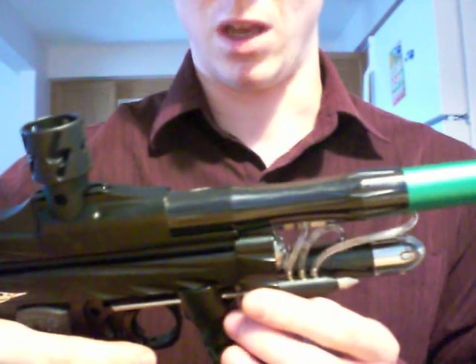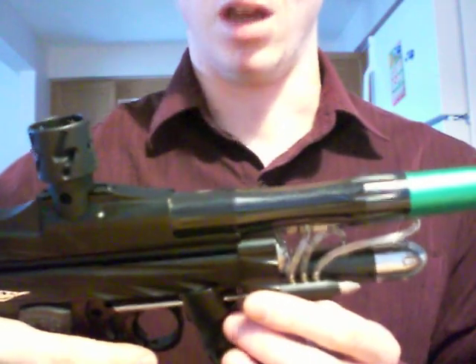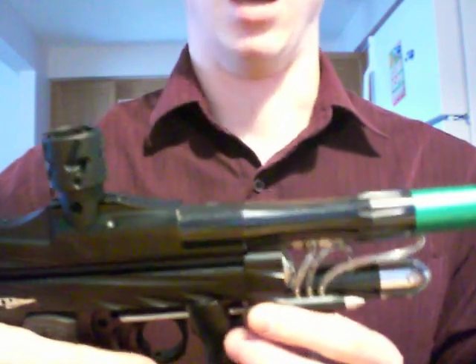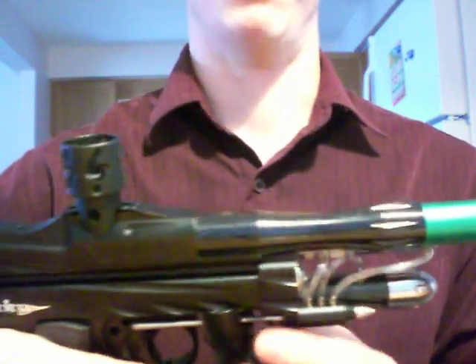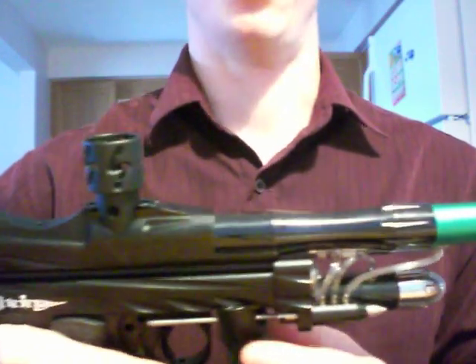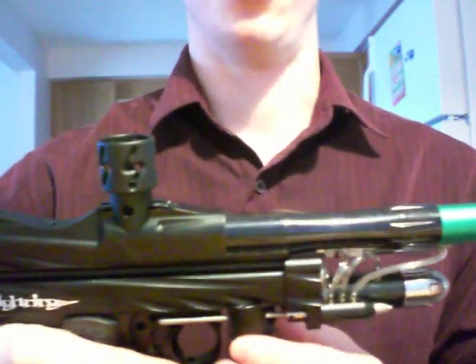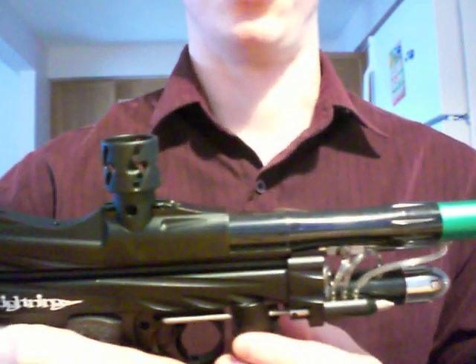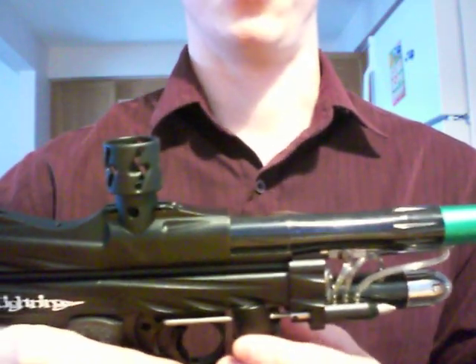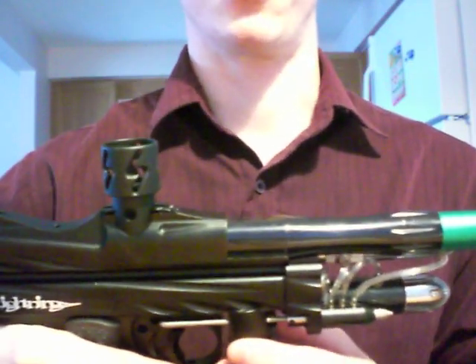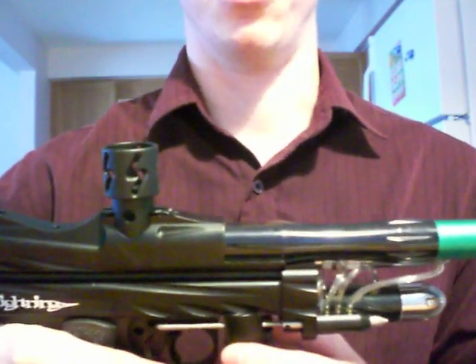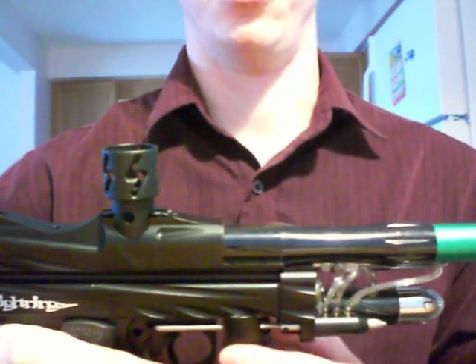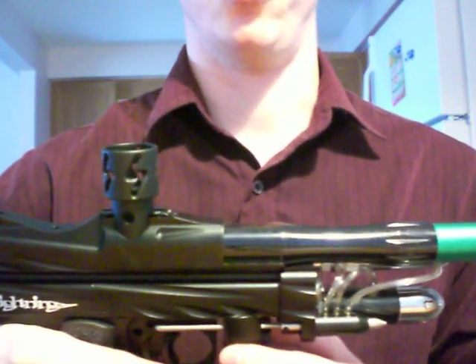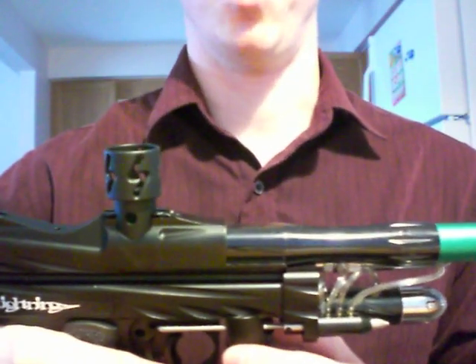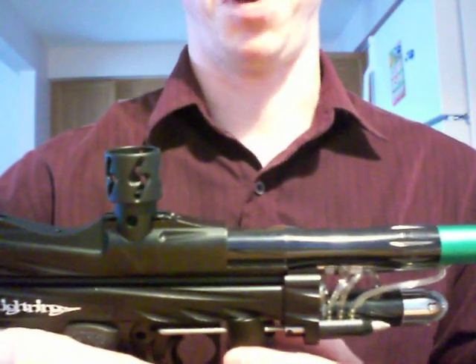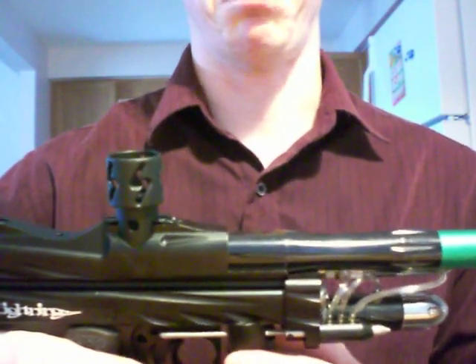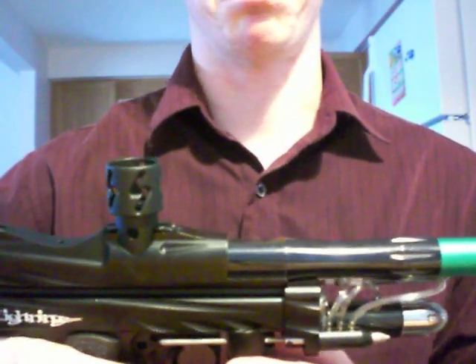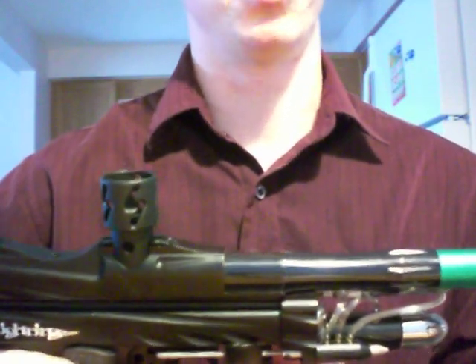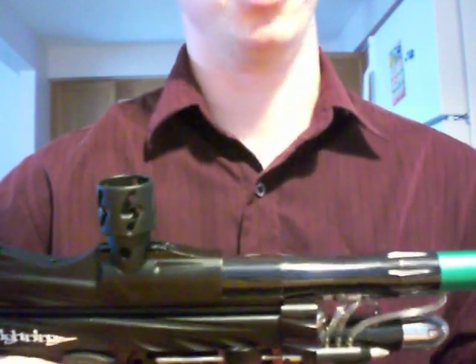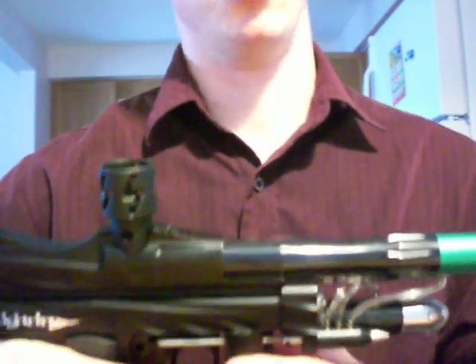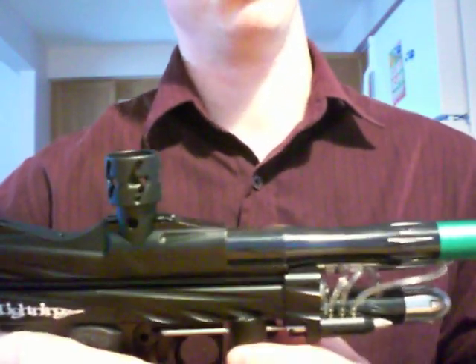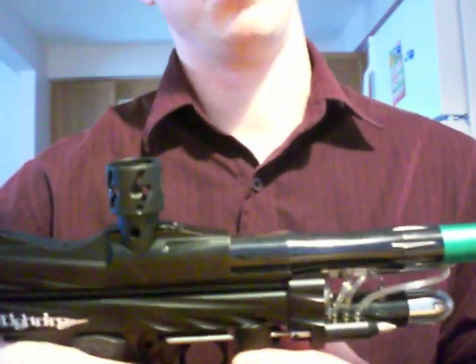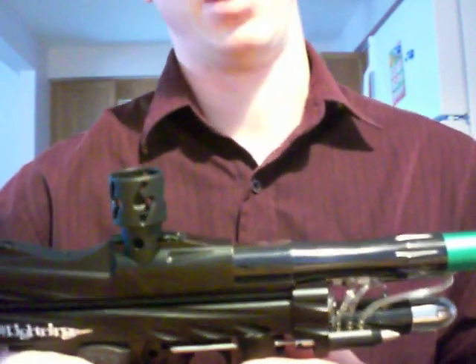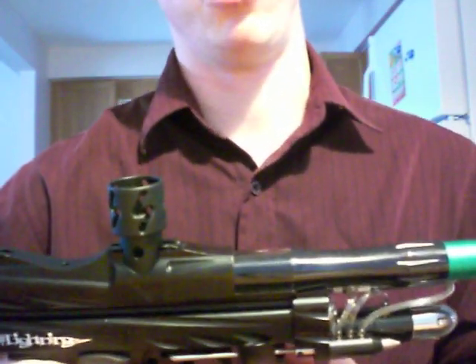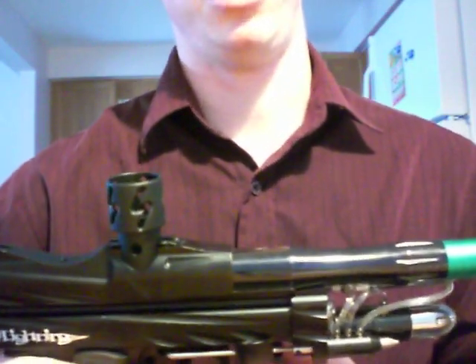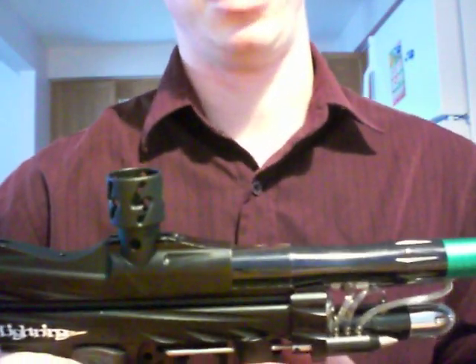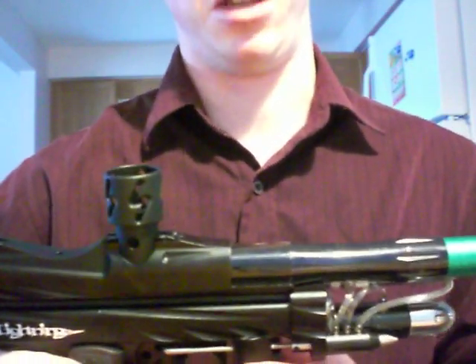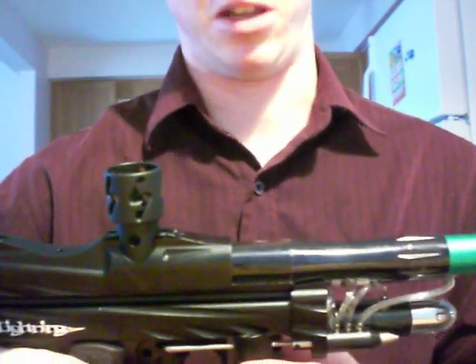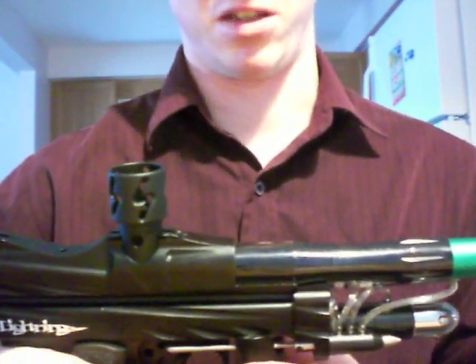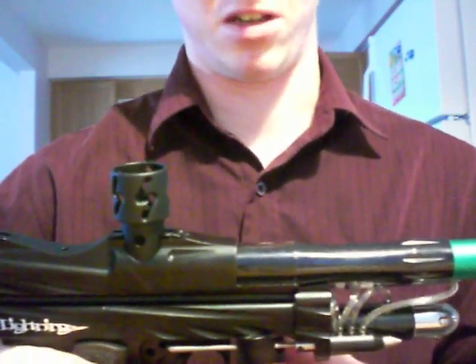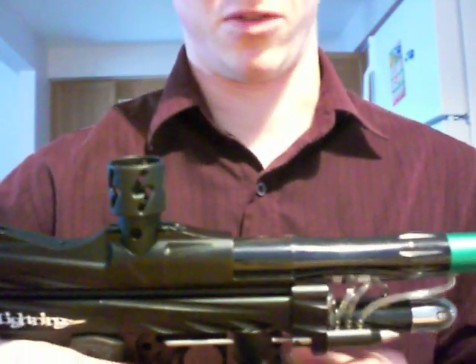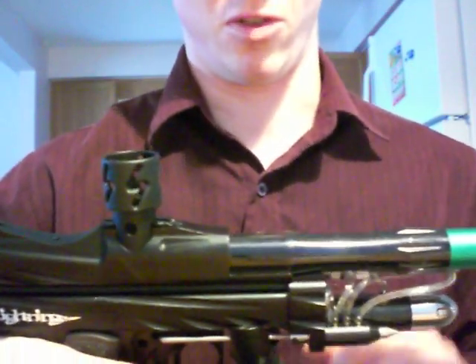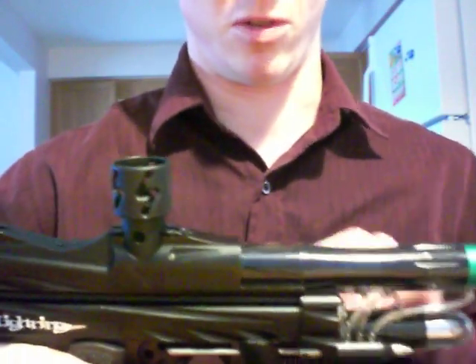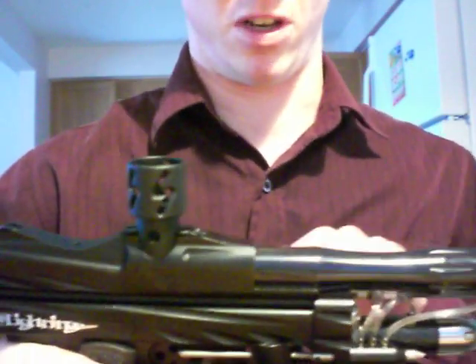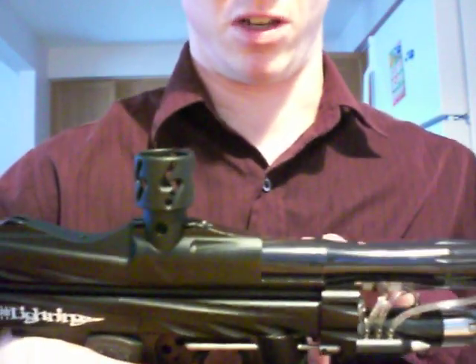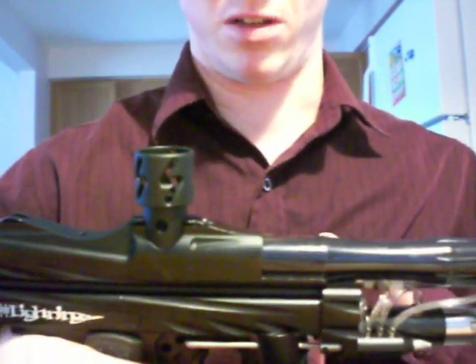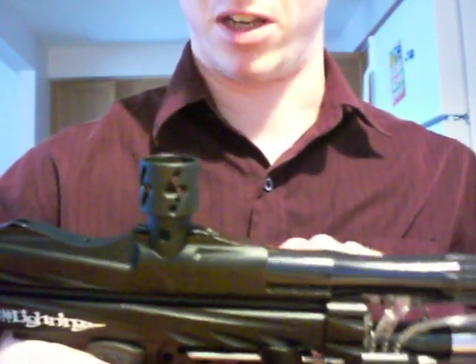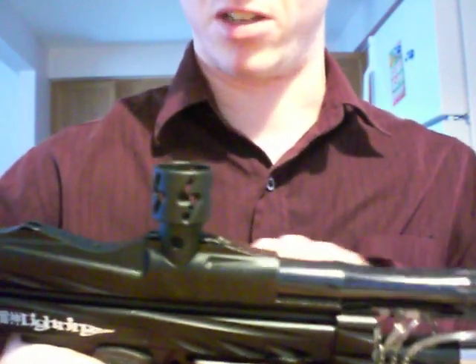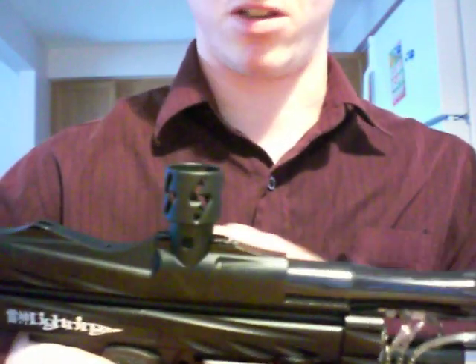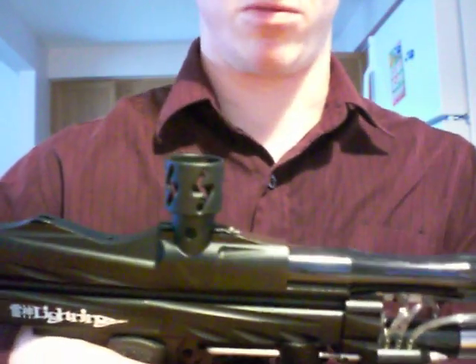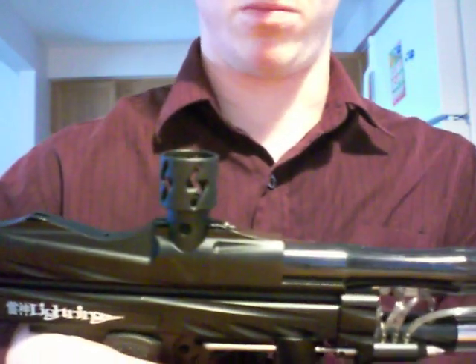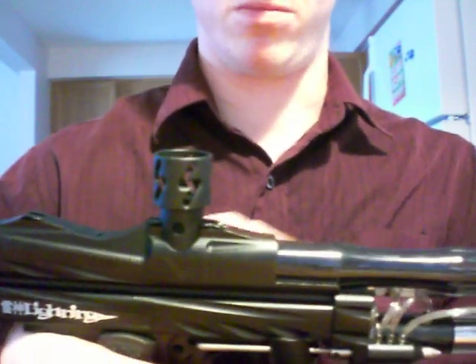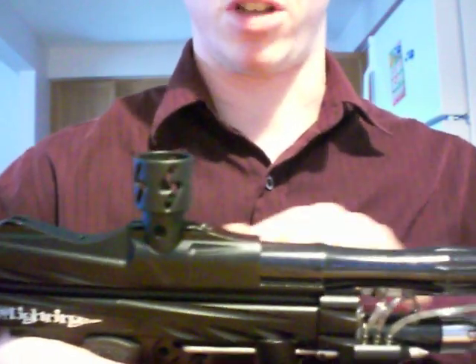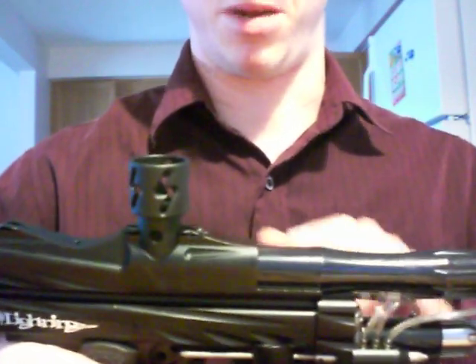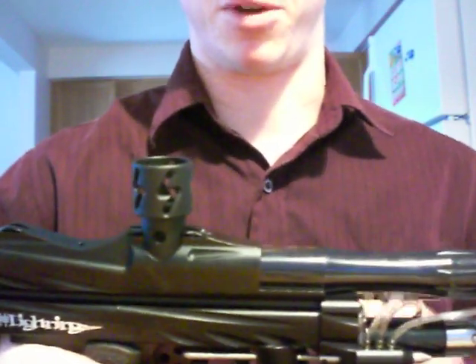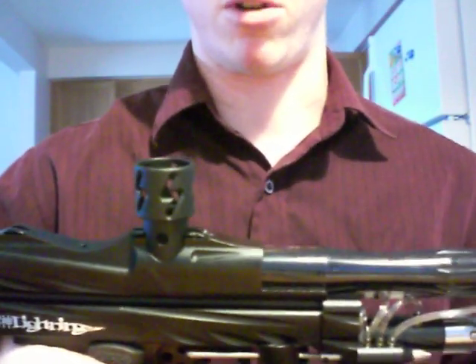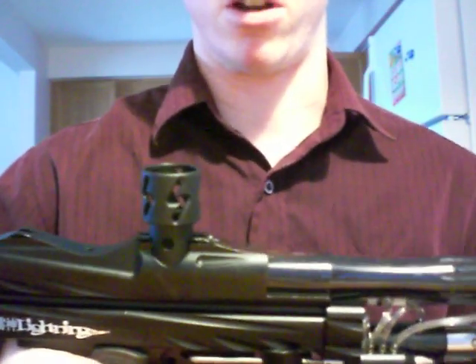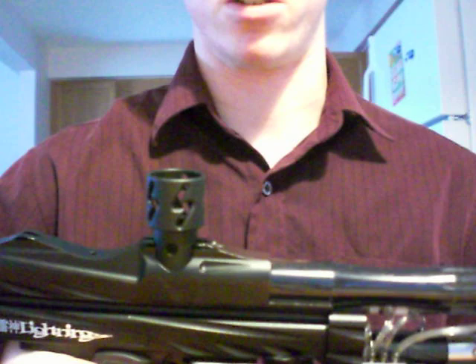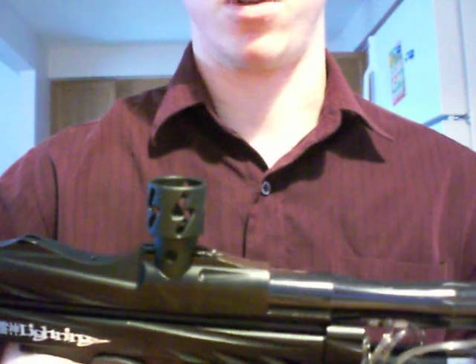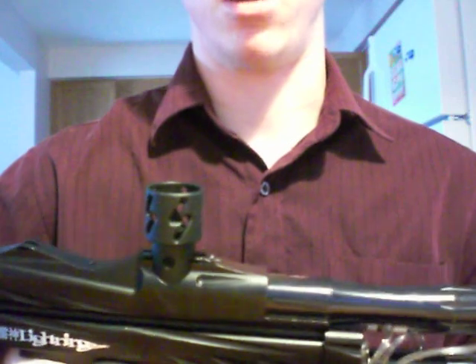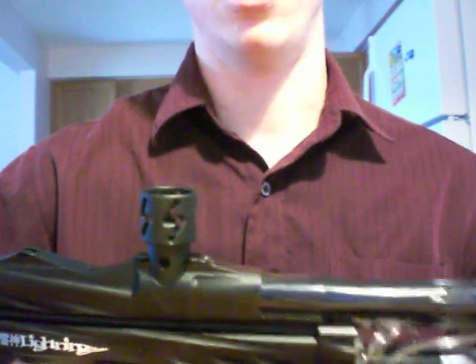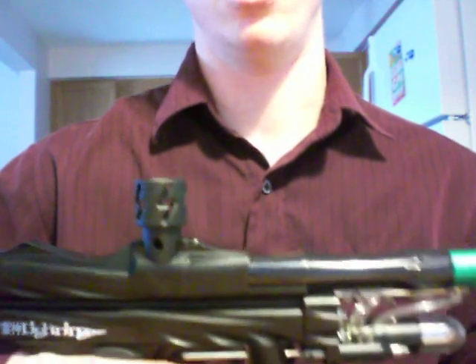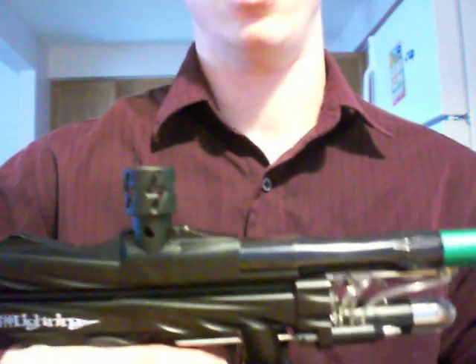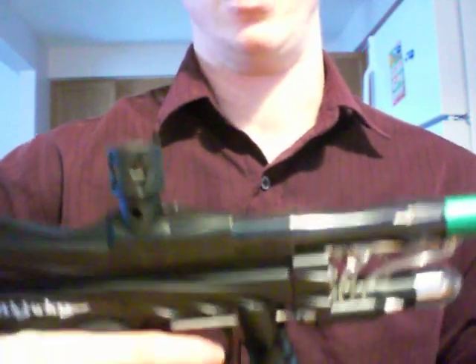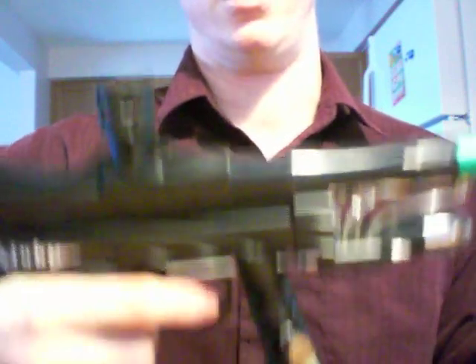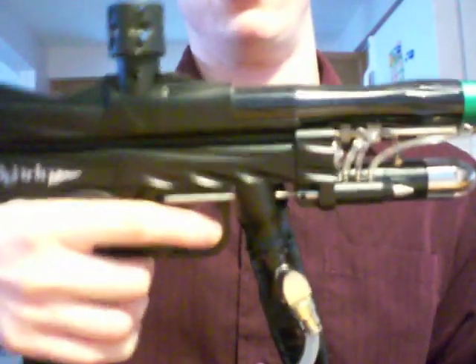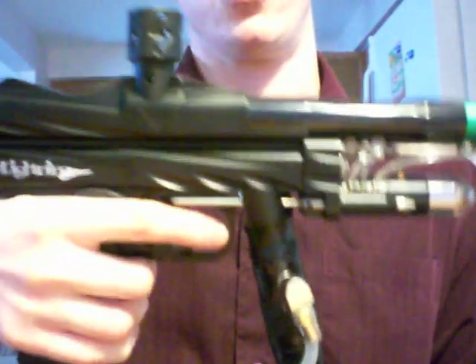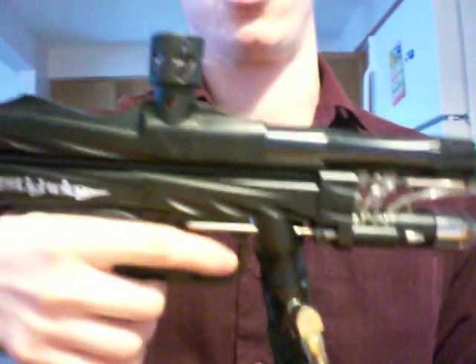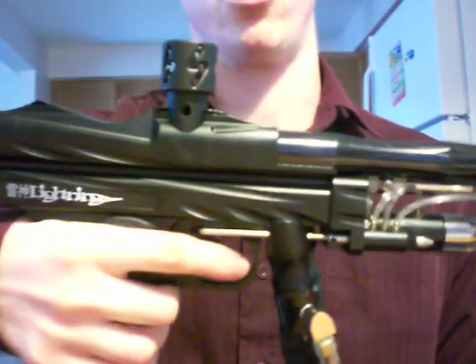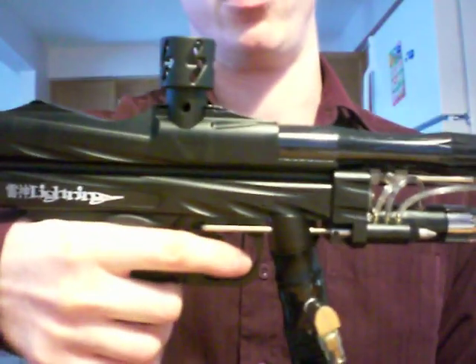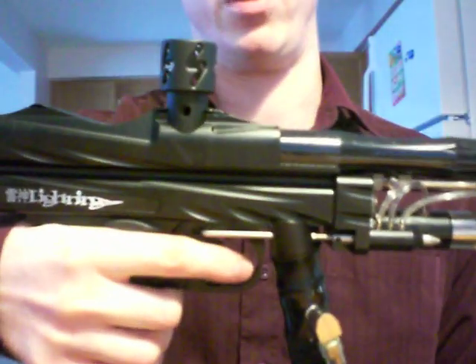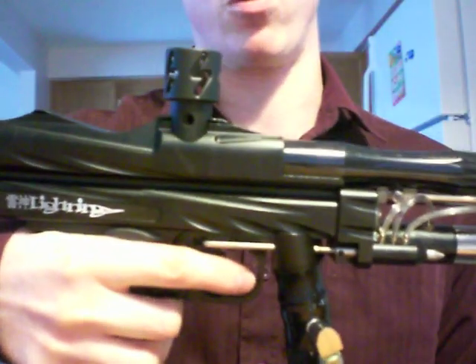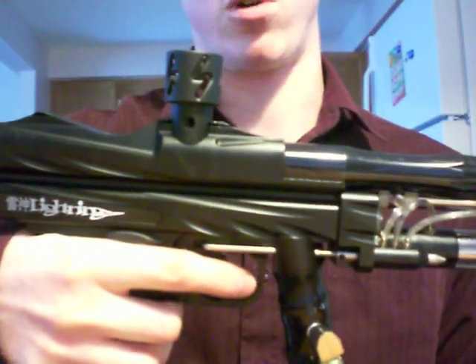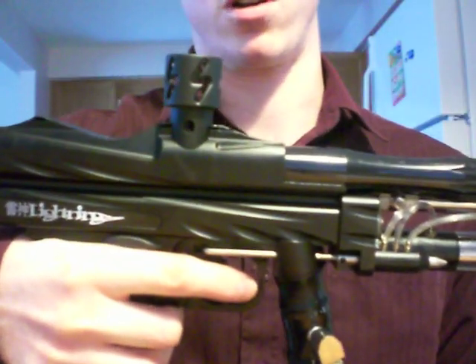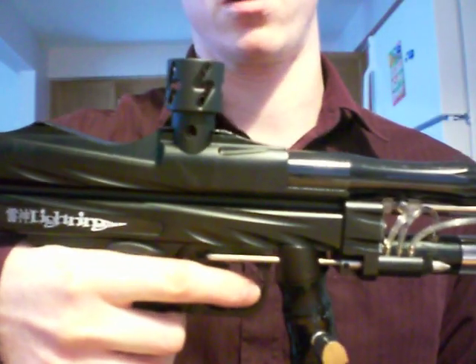I'm changing this gun into a pump, so I don't need any of that stuff. And I guess the timing rod as well, and just to show you it works.